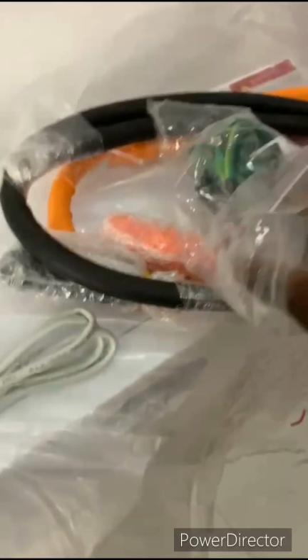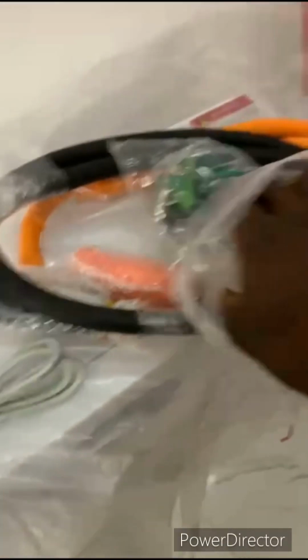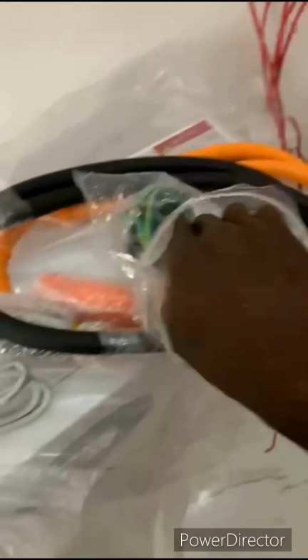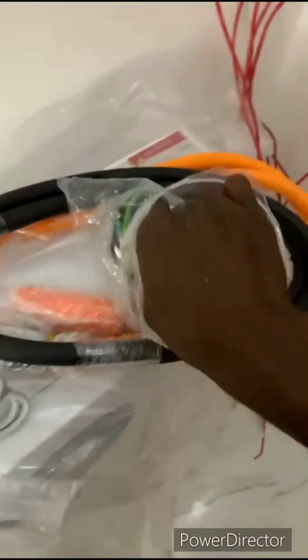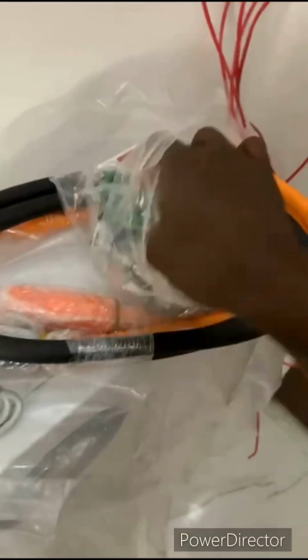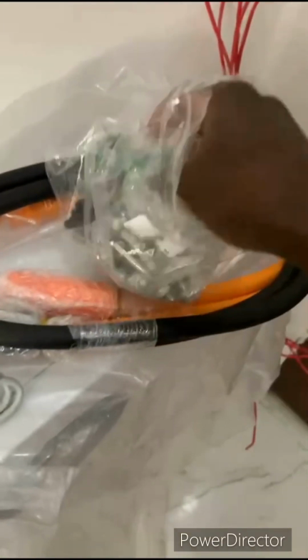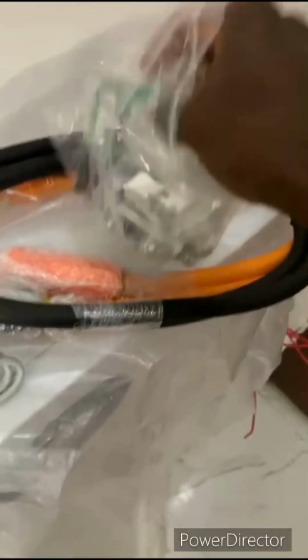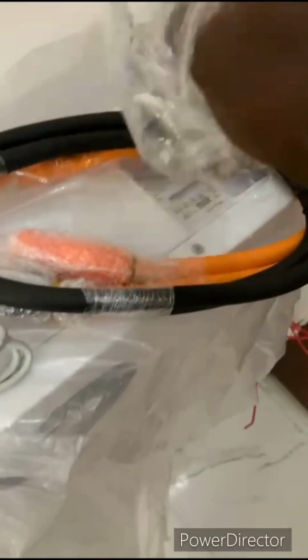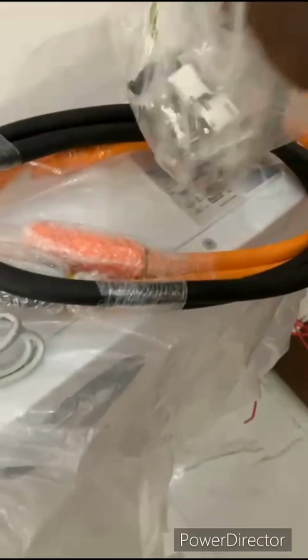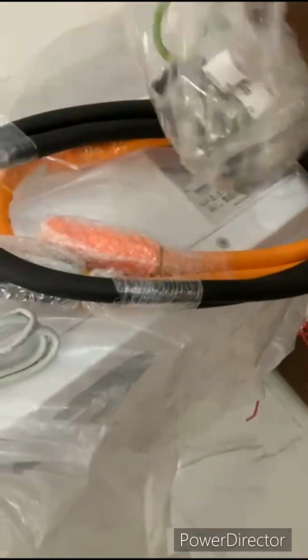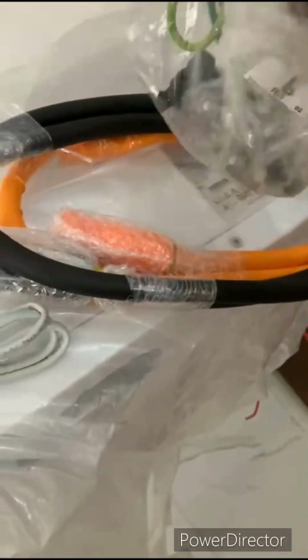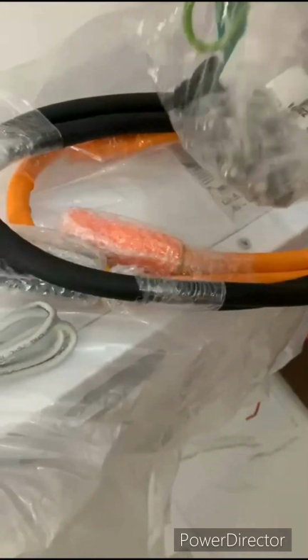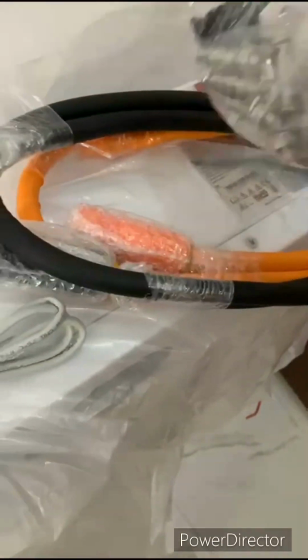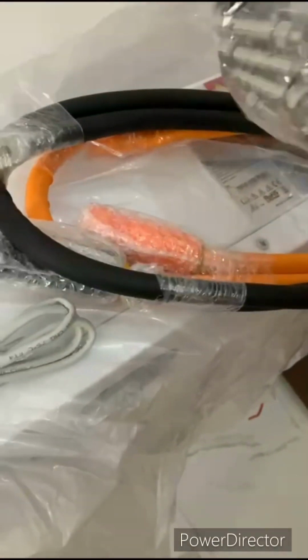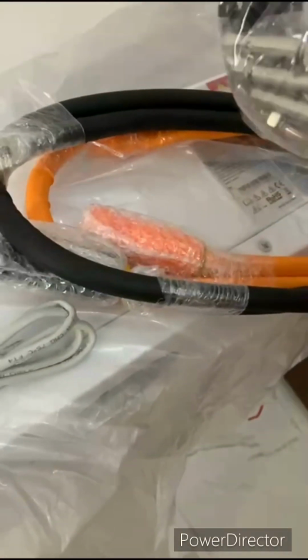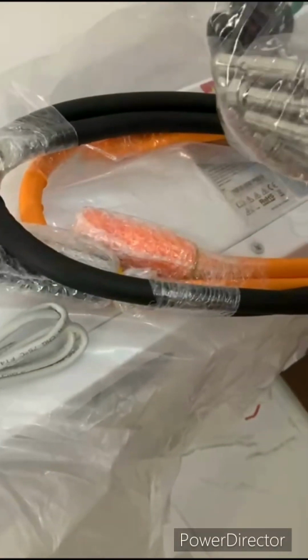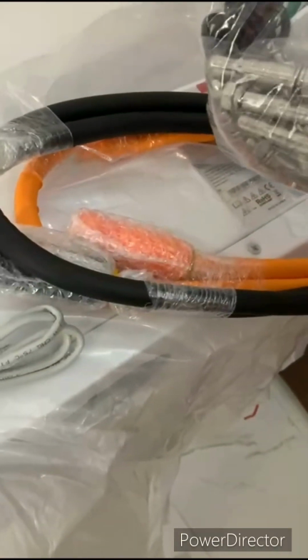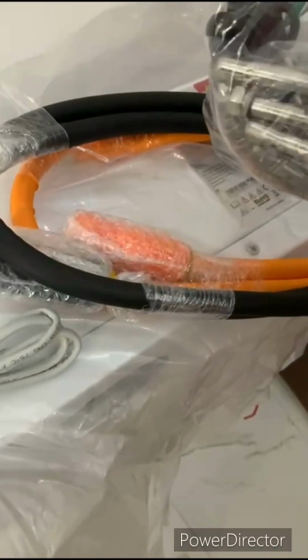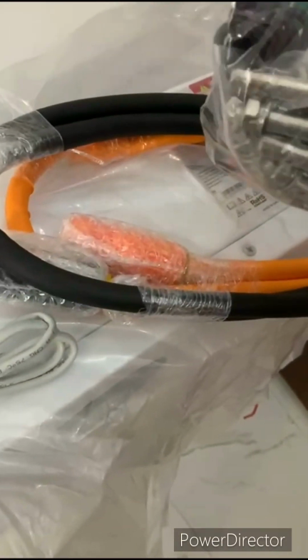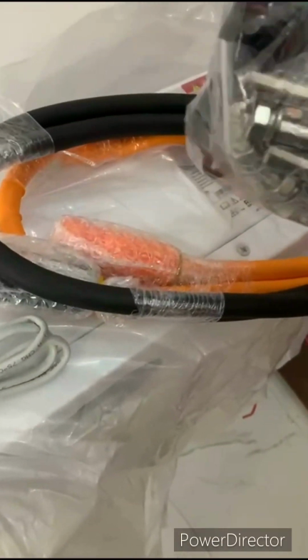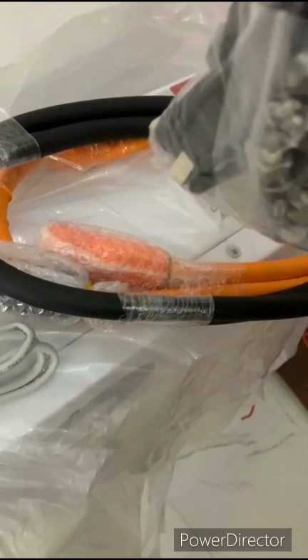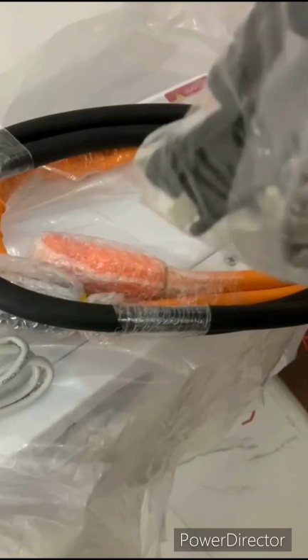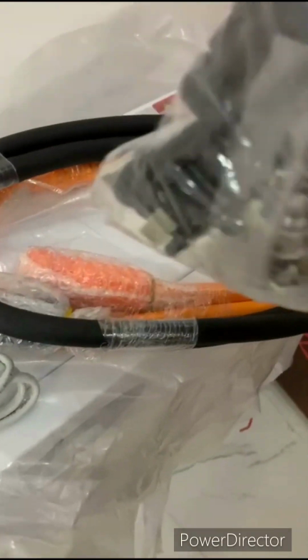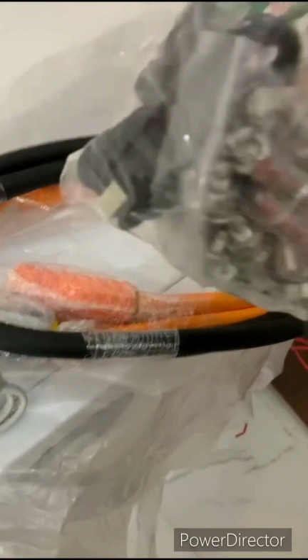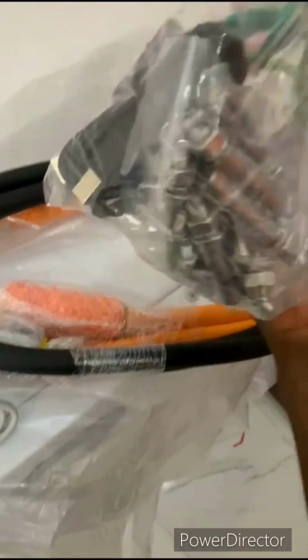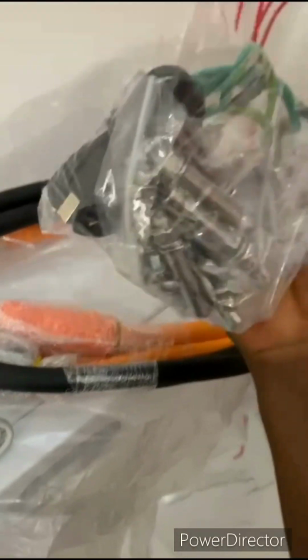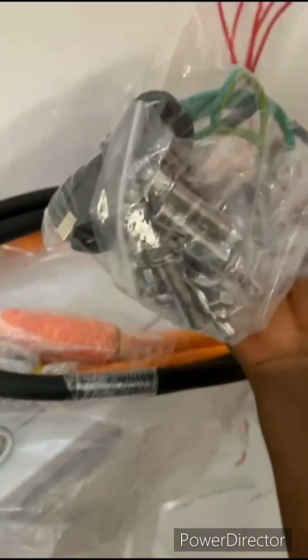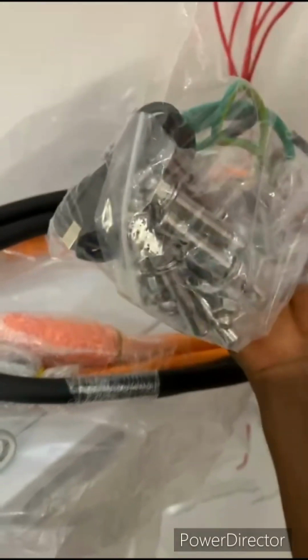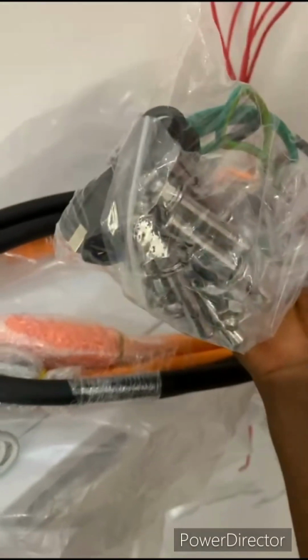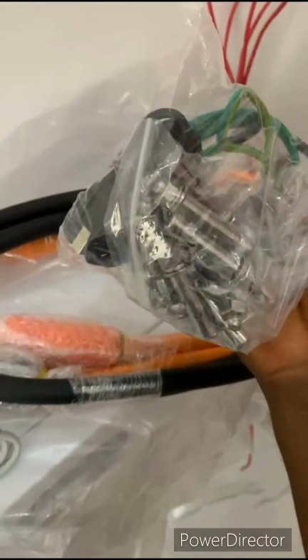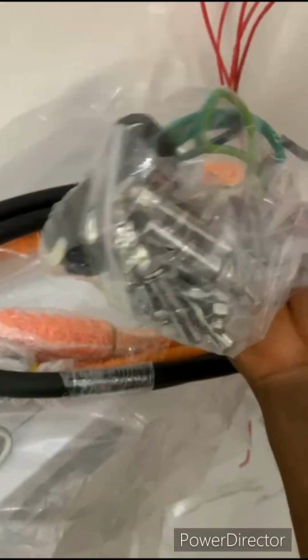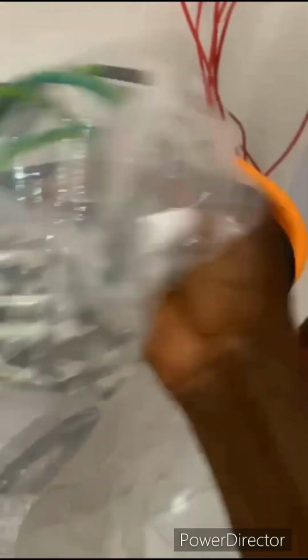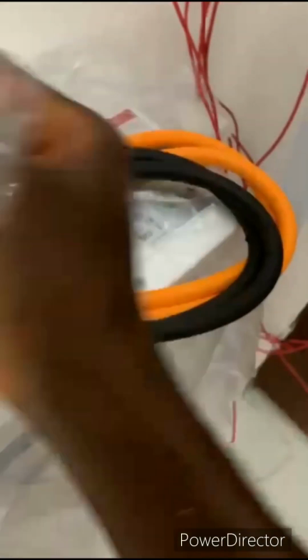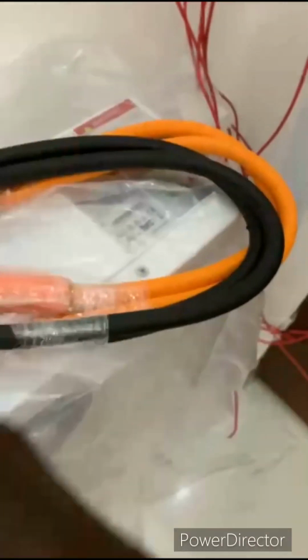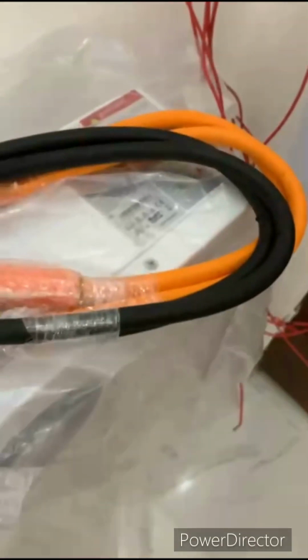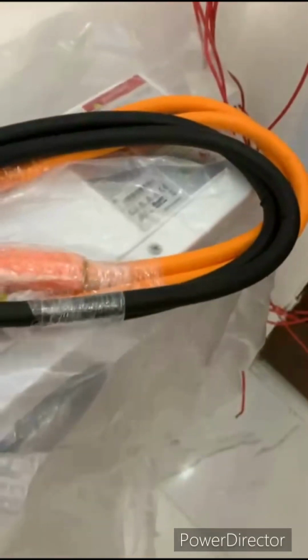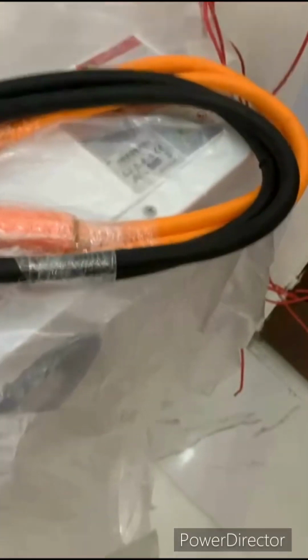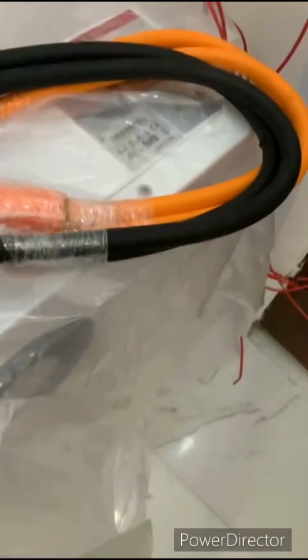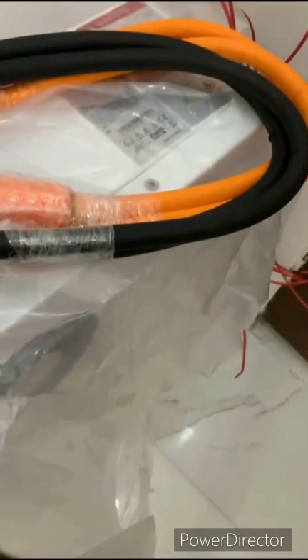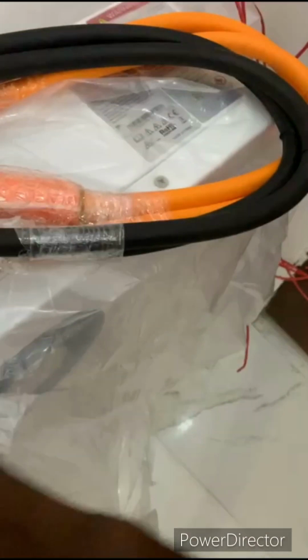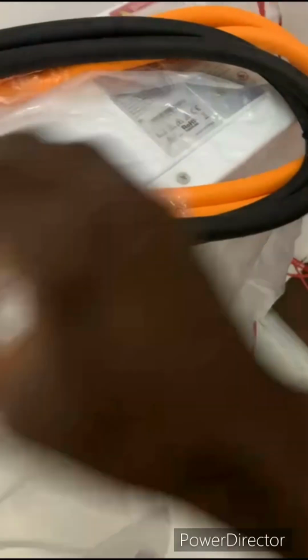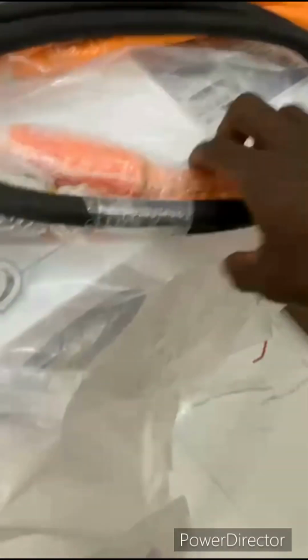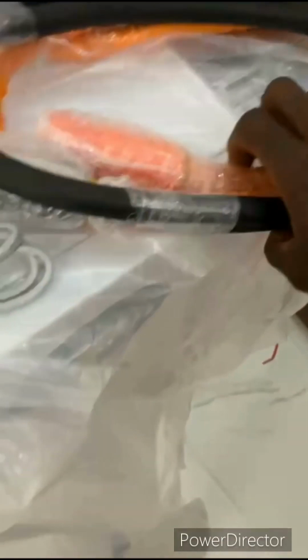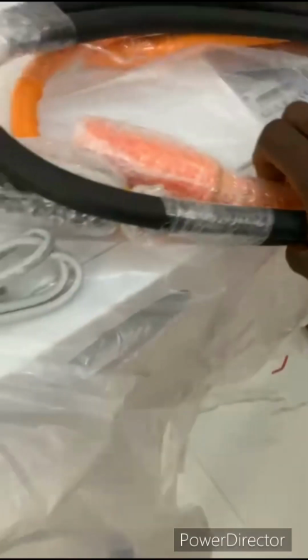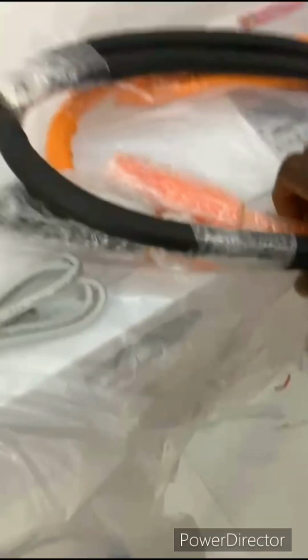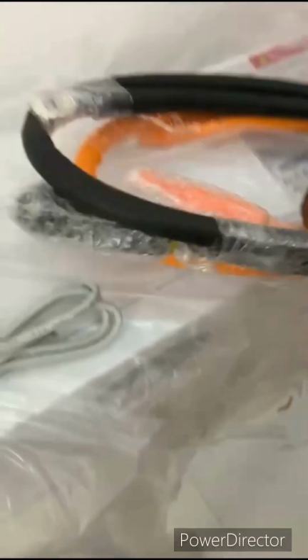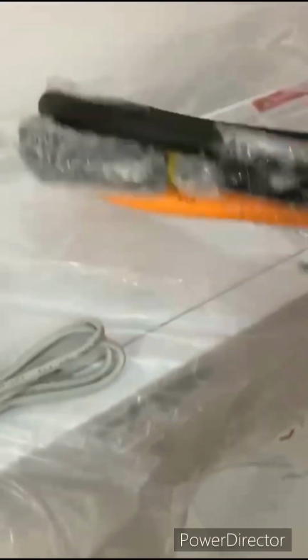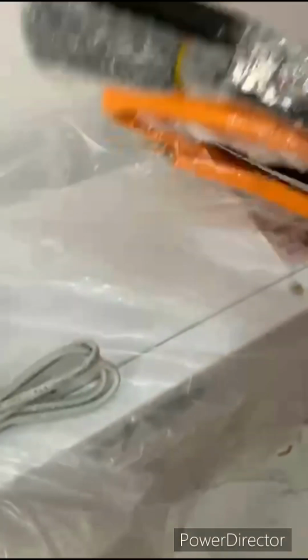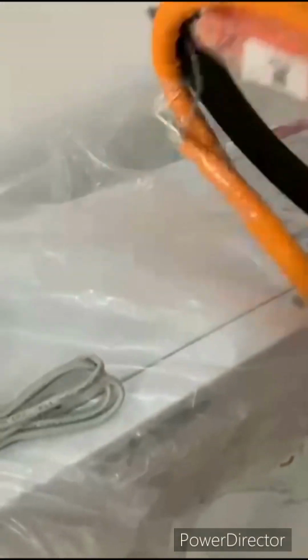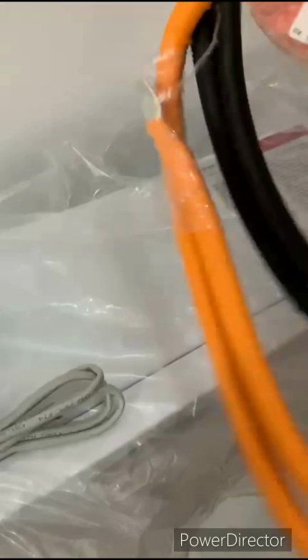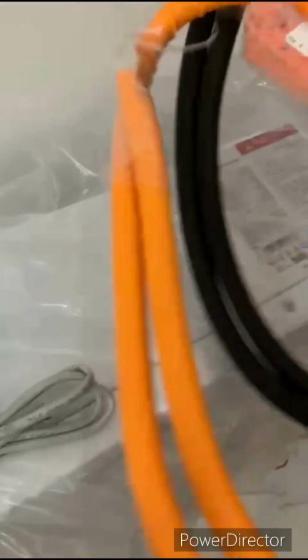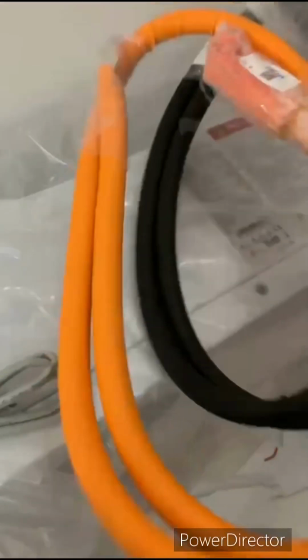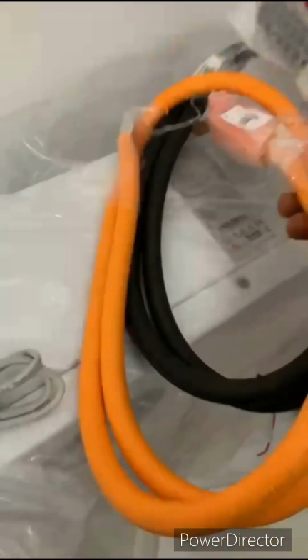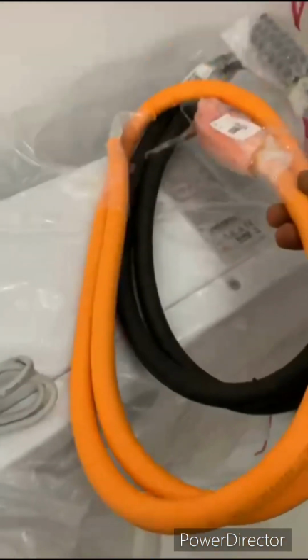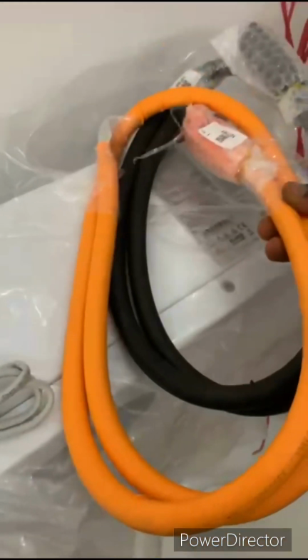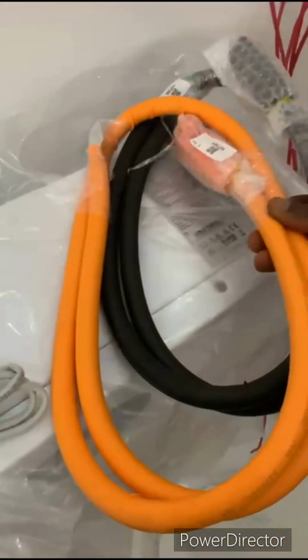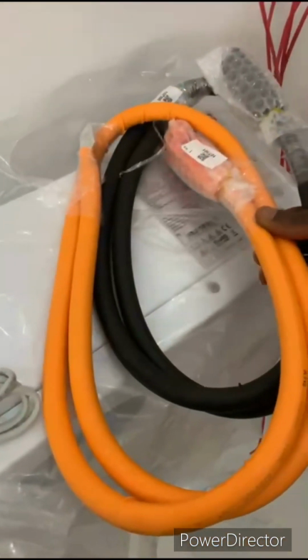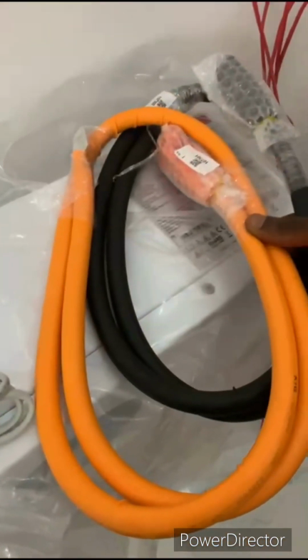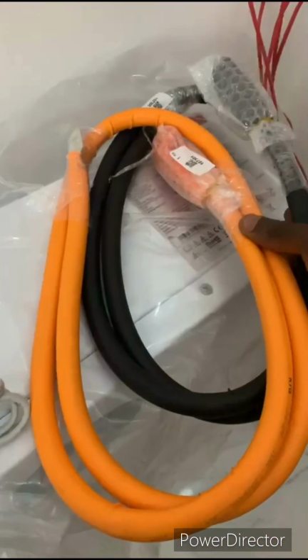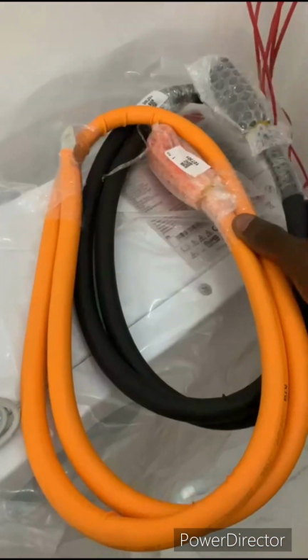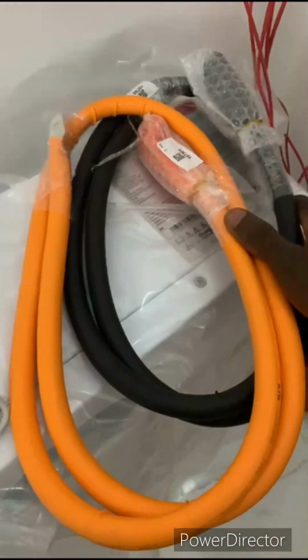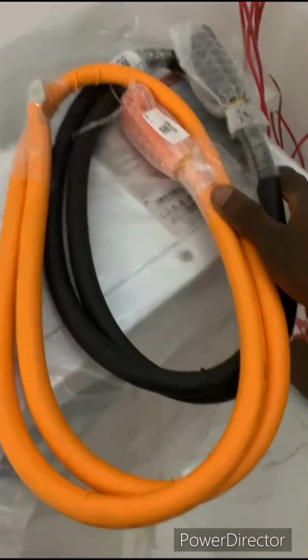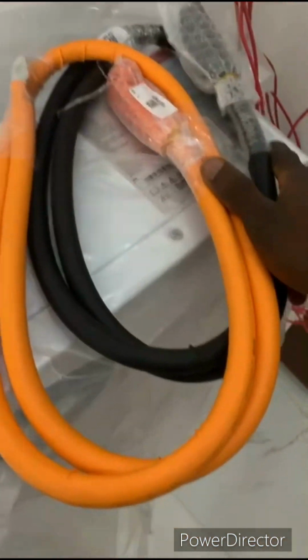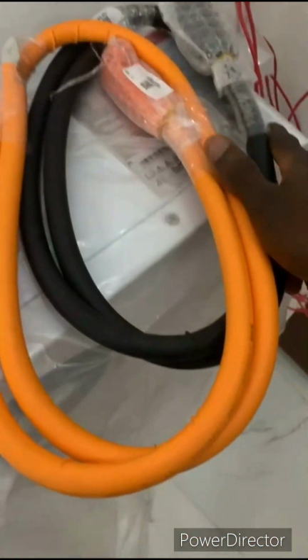It comes with the setting cable, the mounting screws, and then the negative and the positive wires.